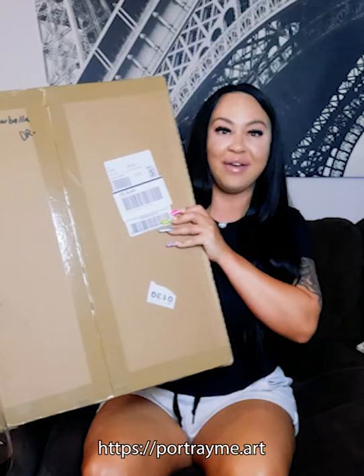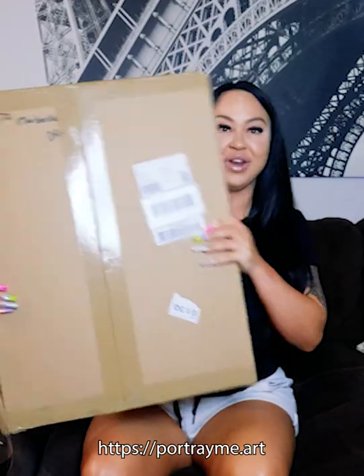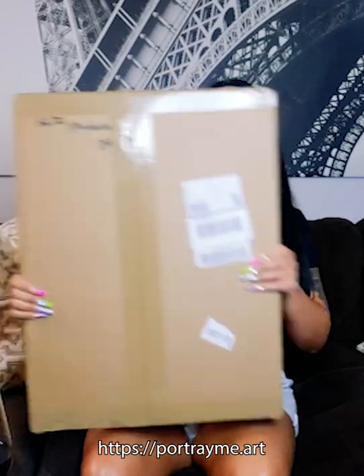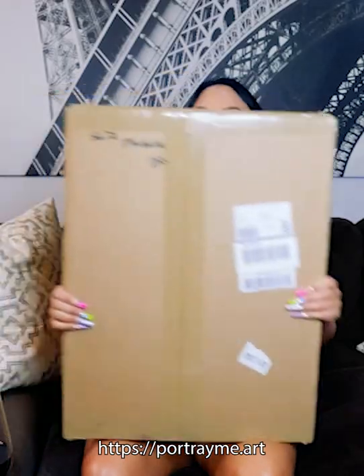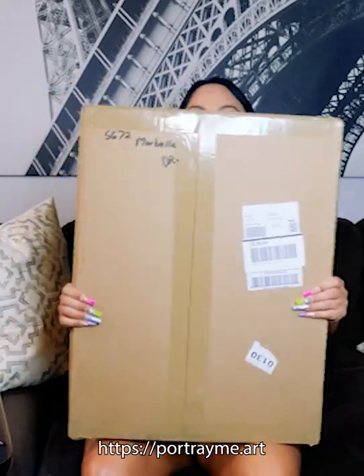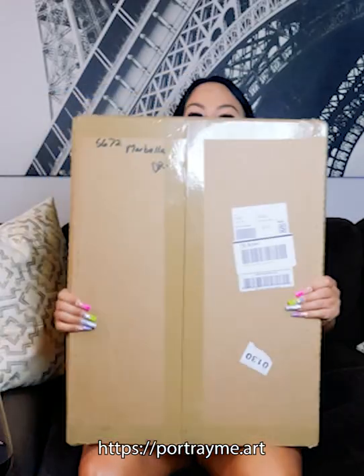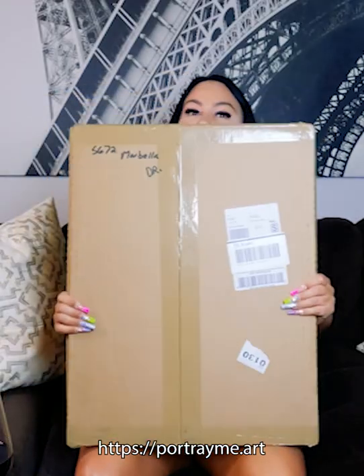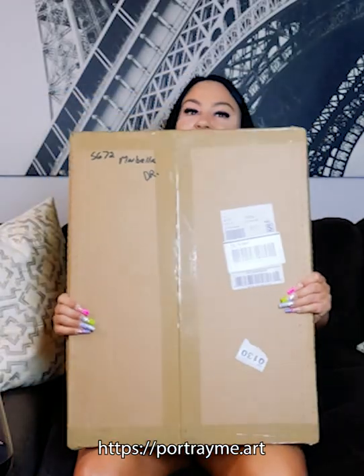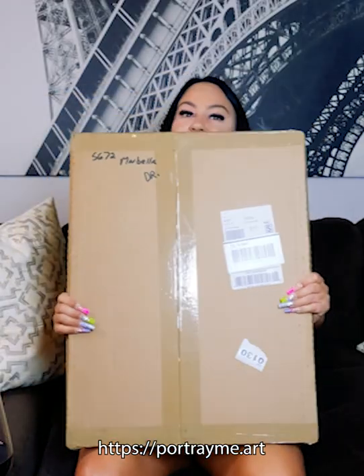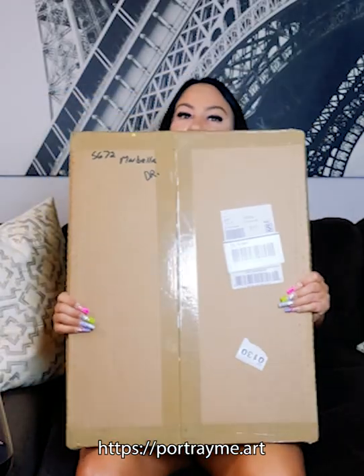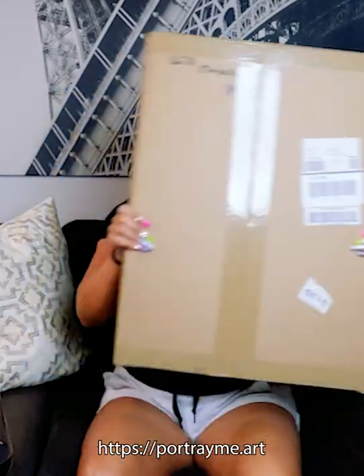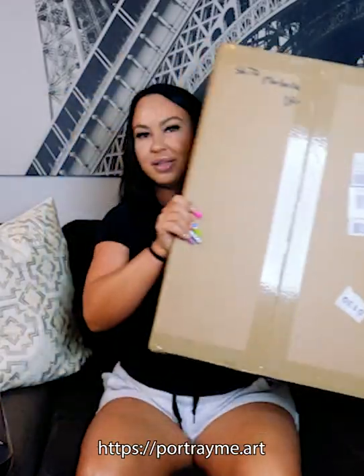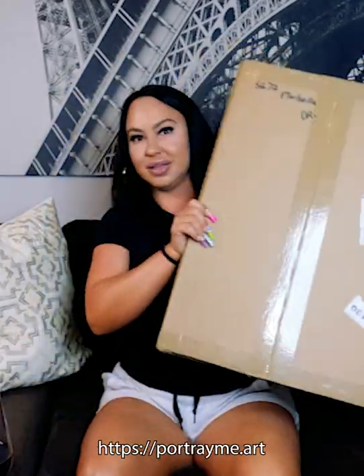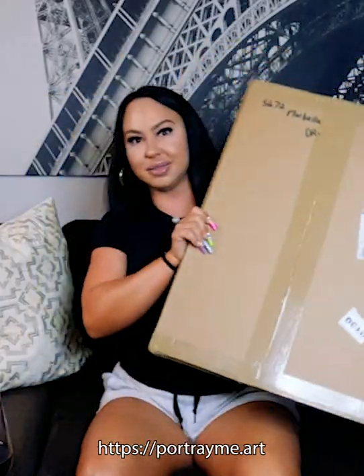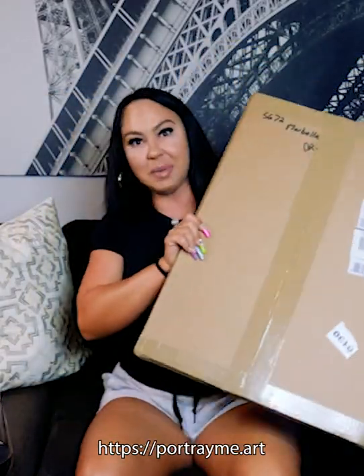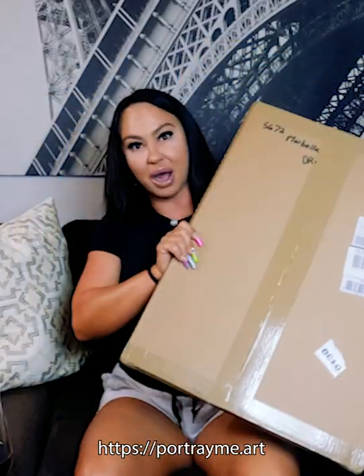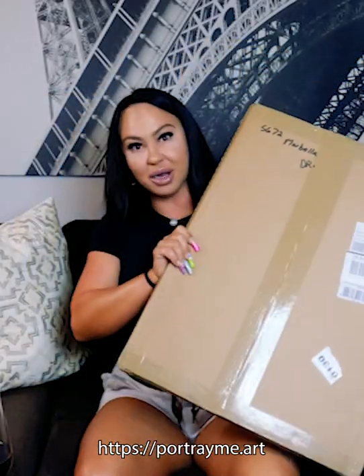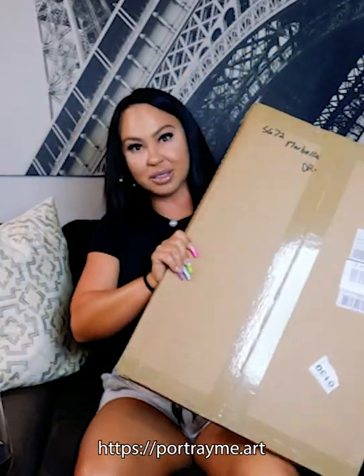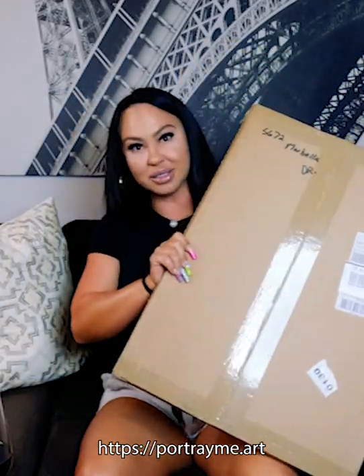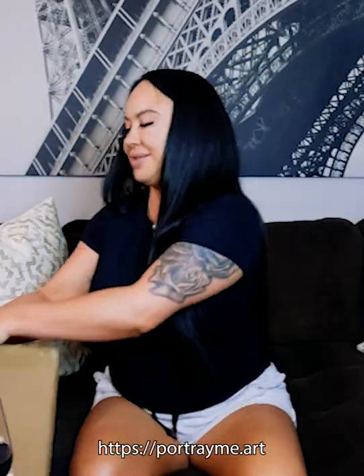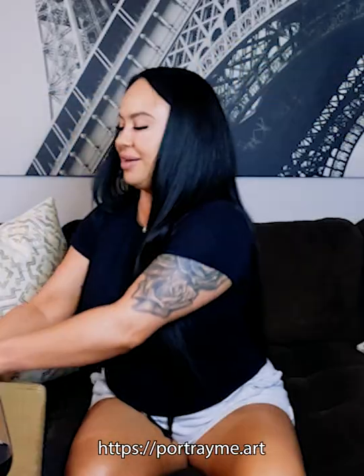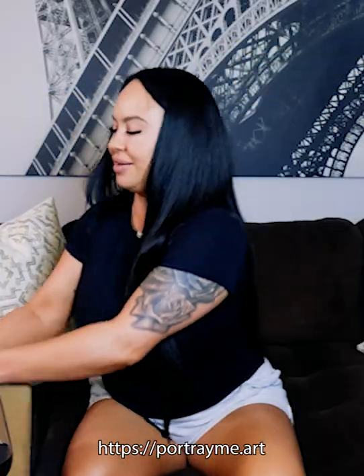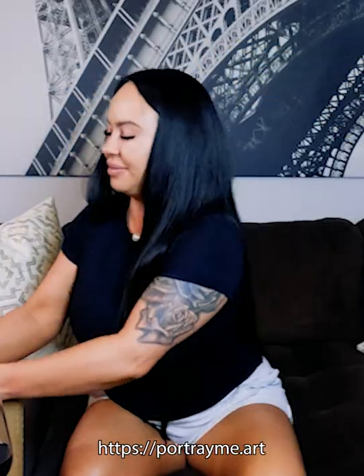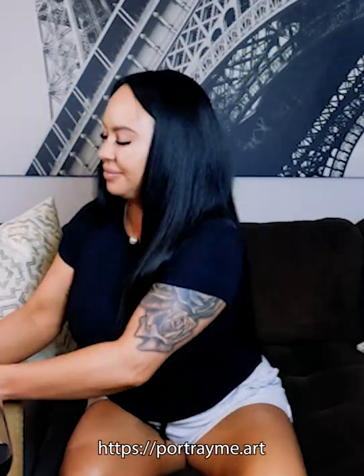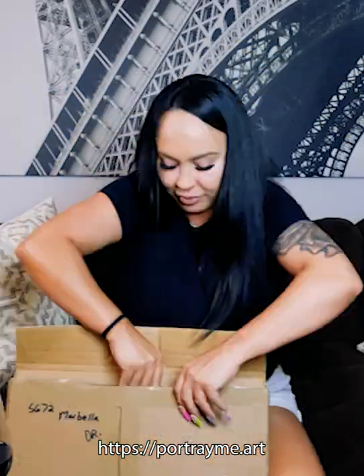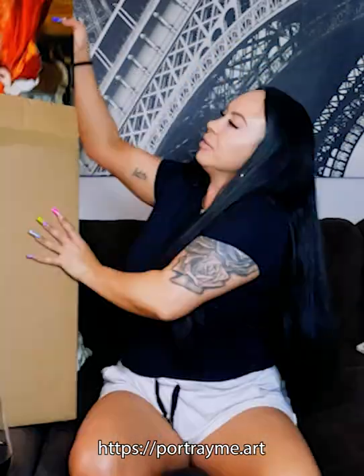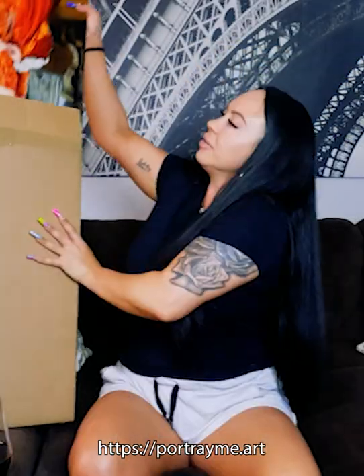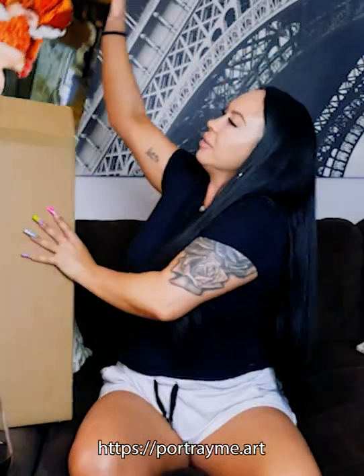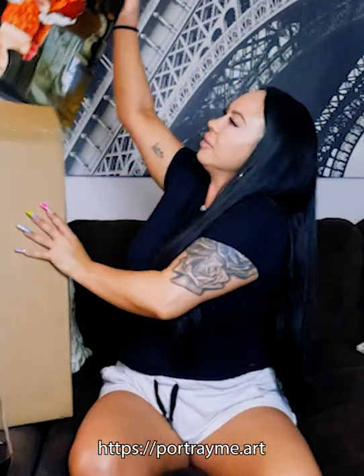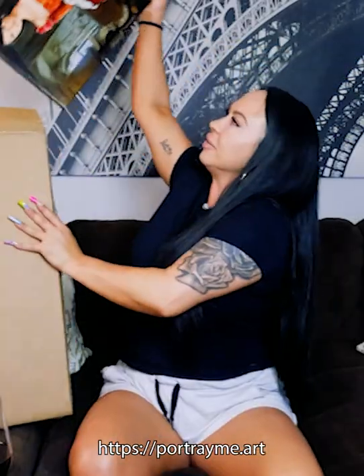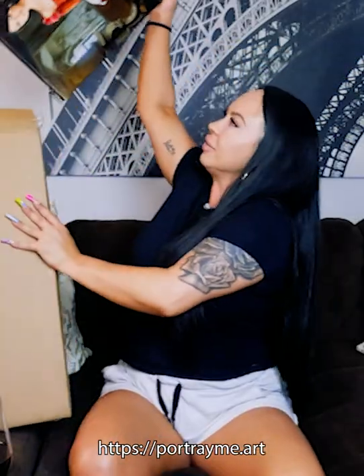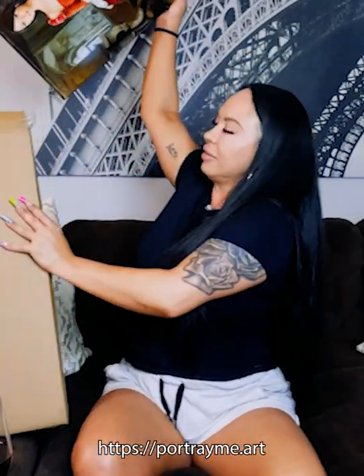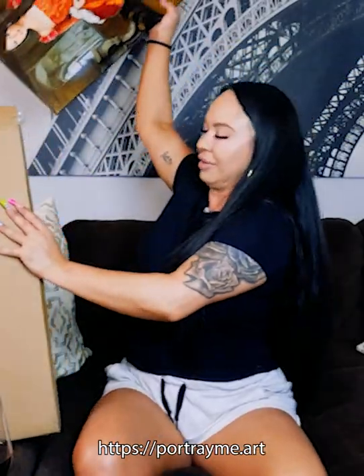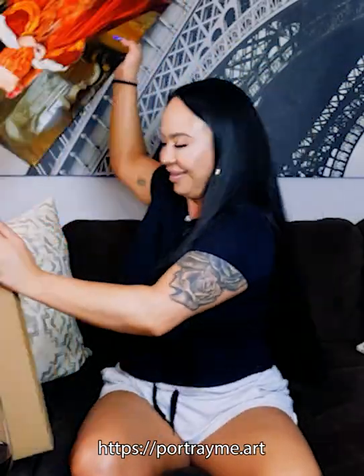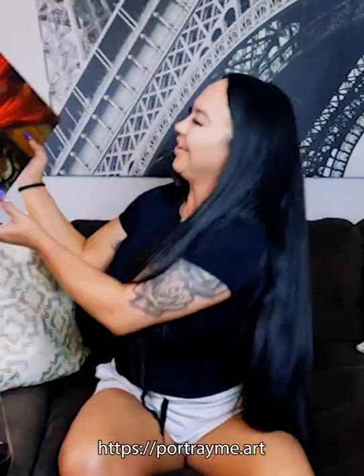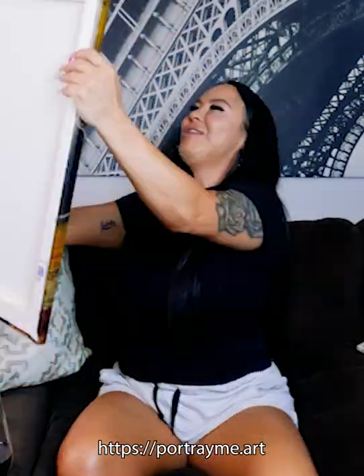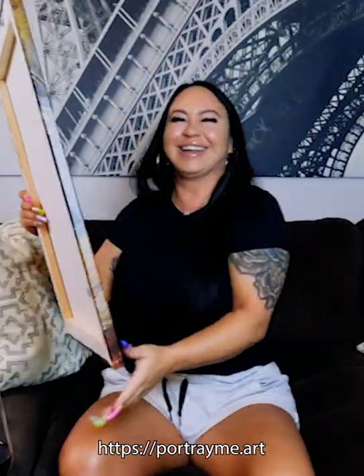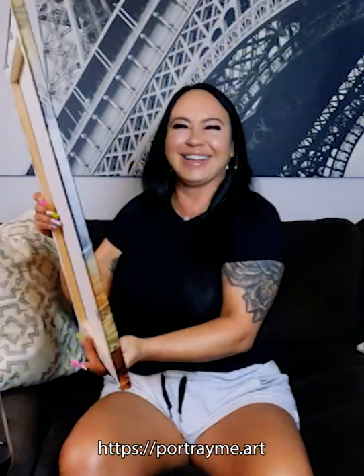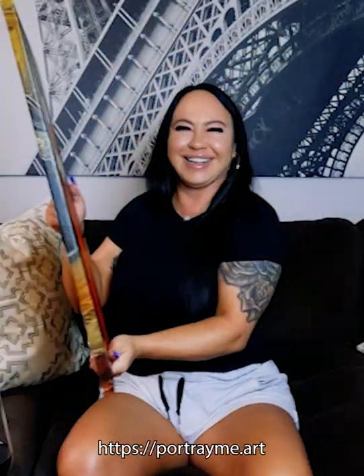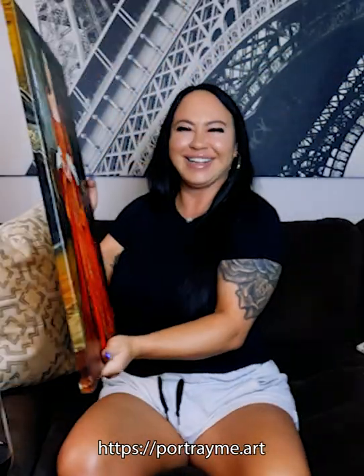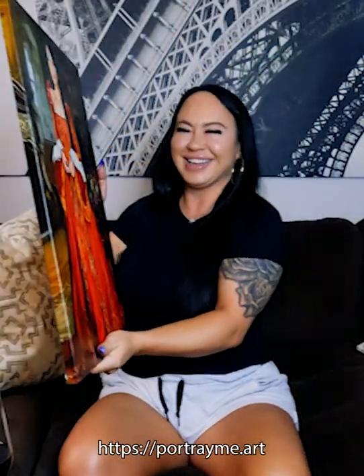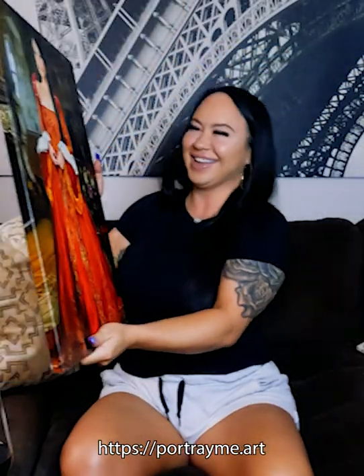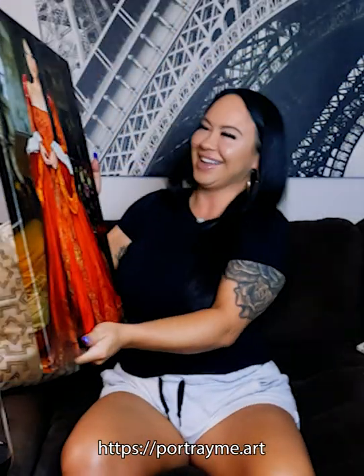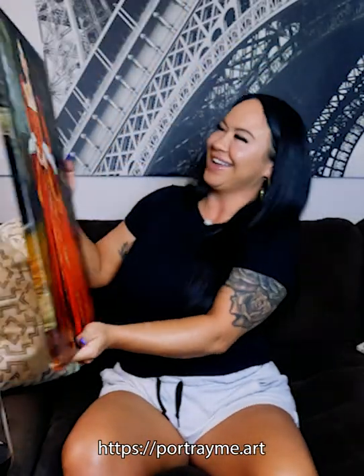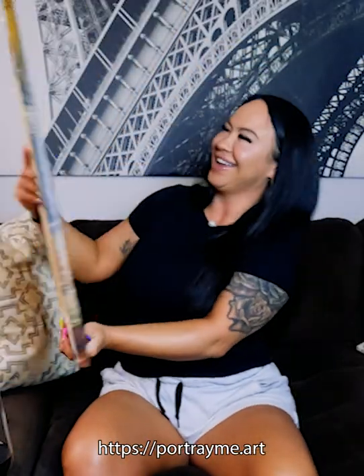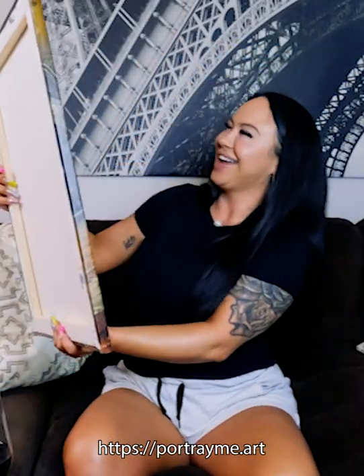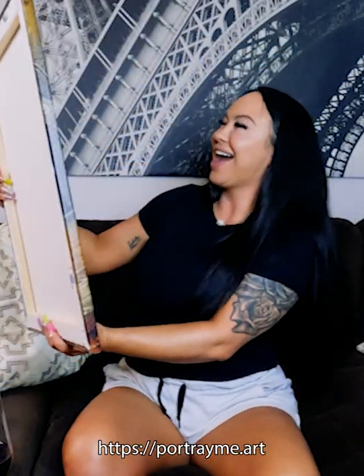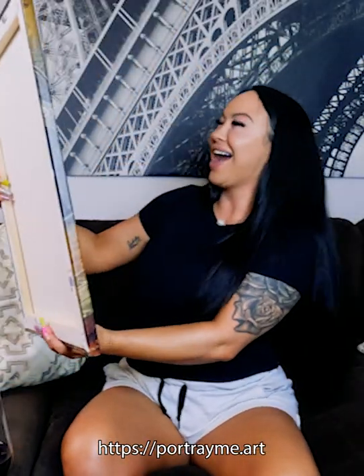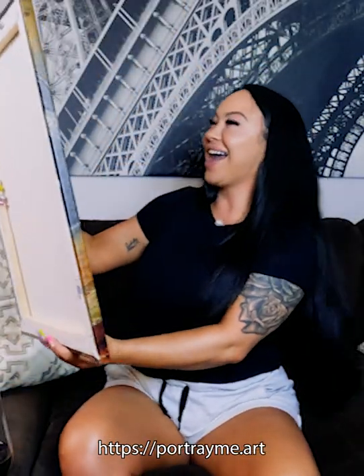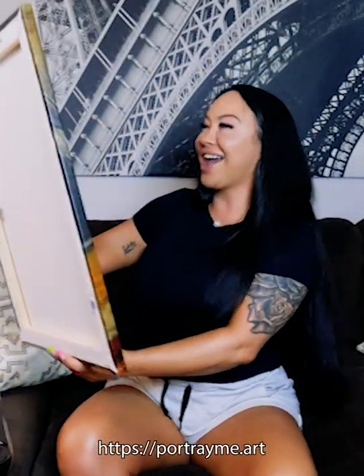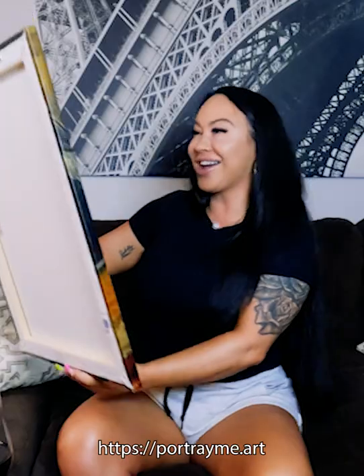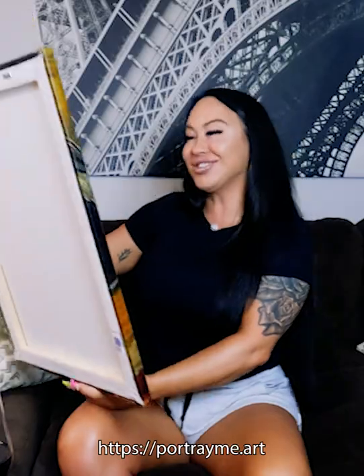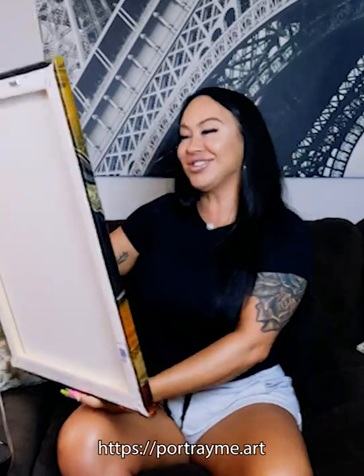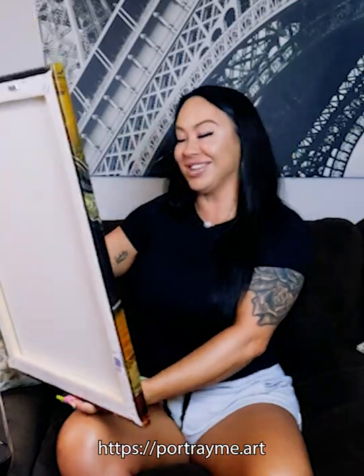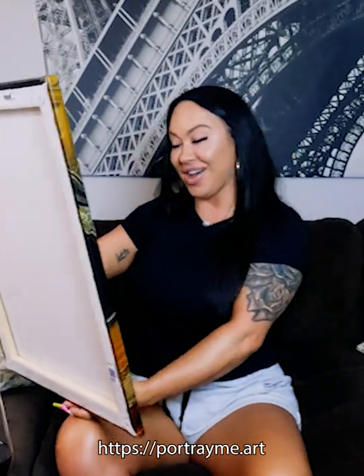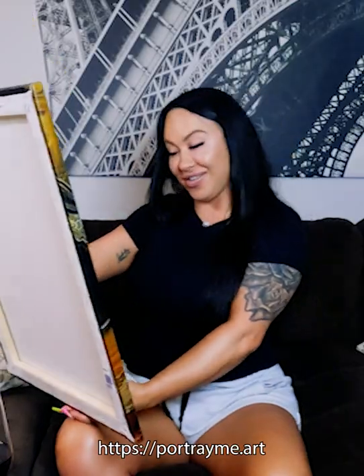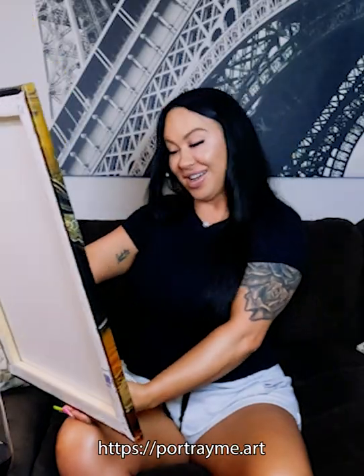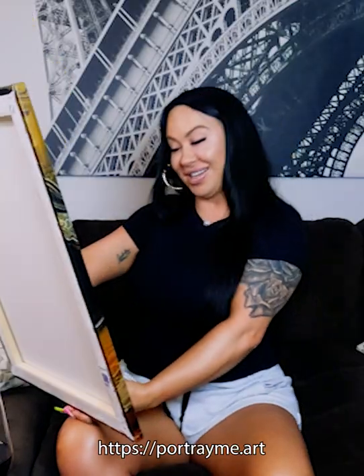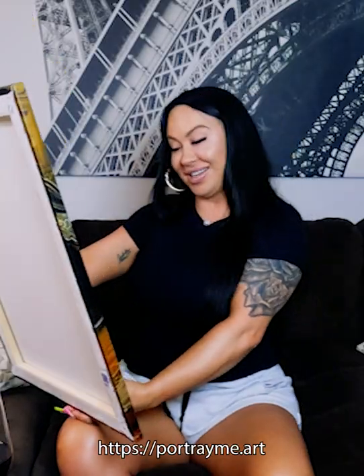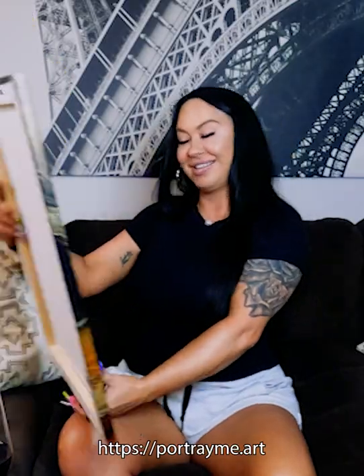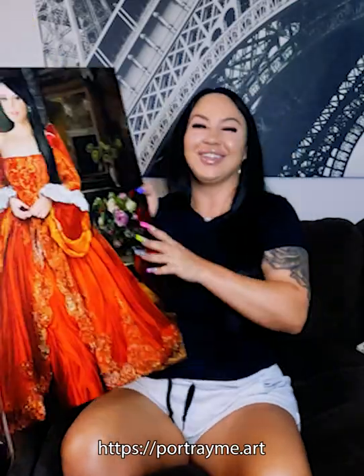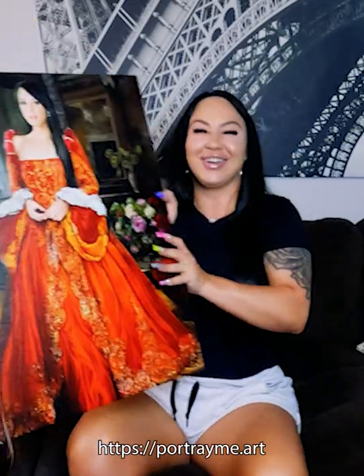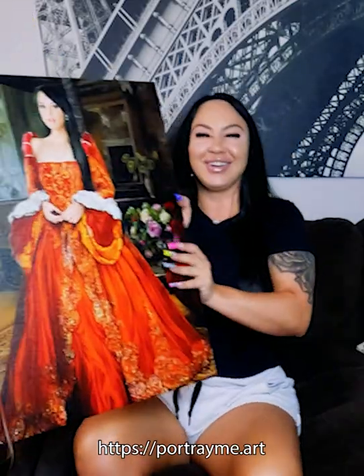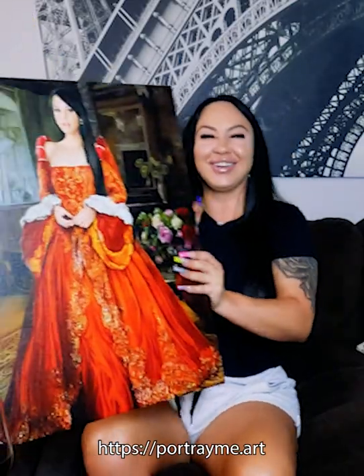I have not opened it yet. It's in this box. Let's see. I actually love it. Look,